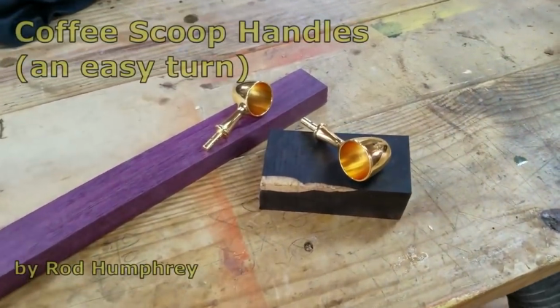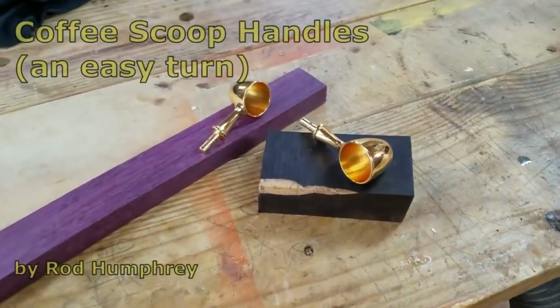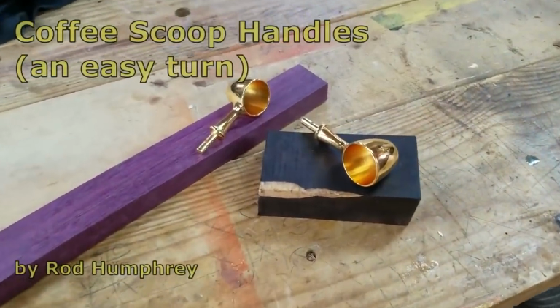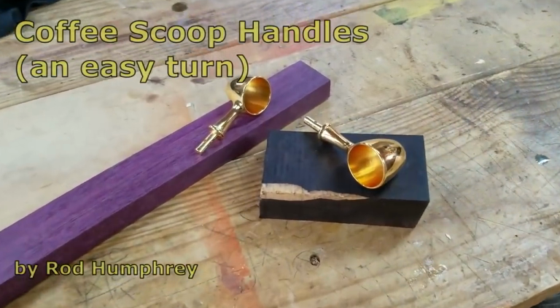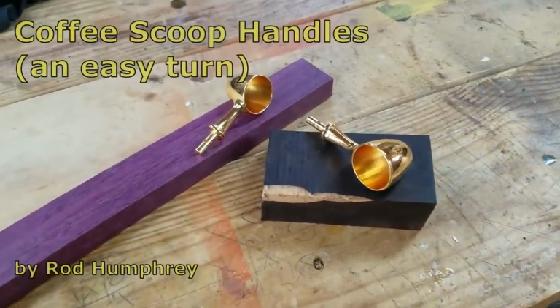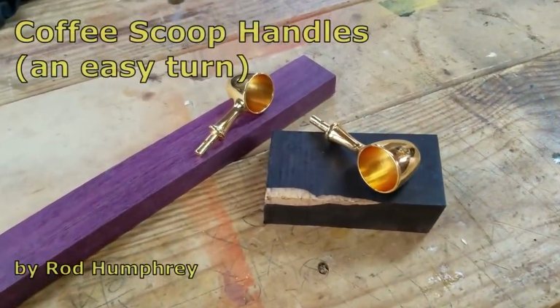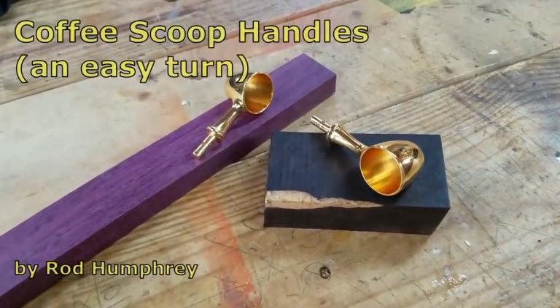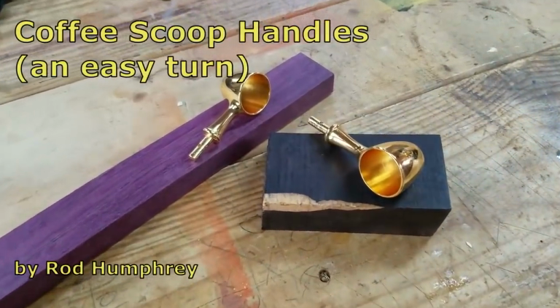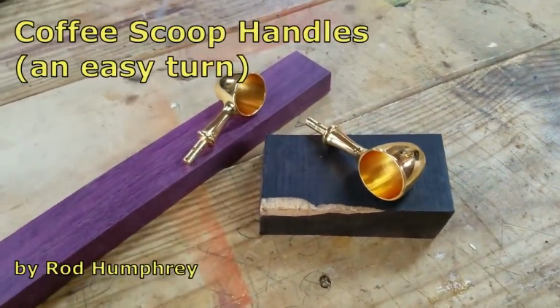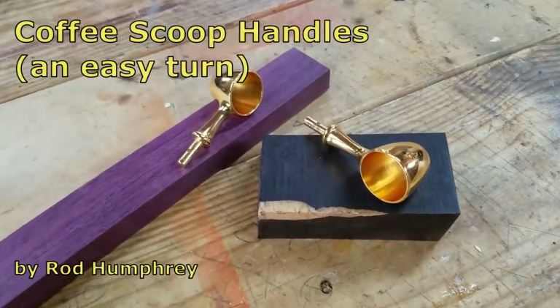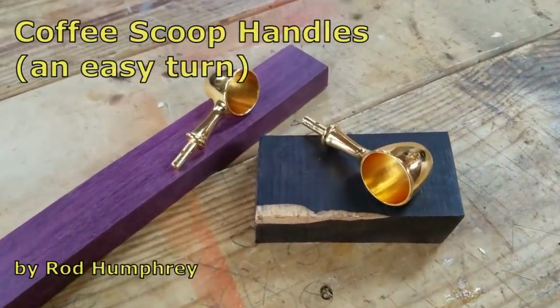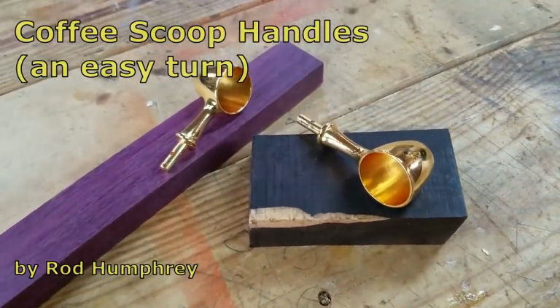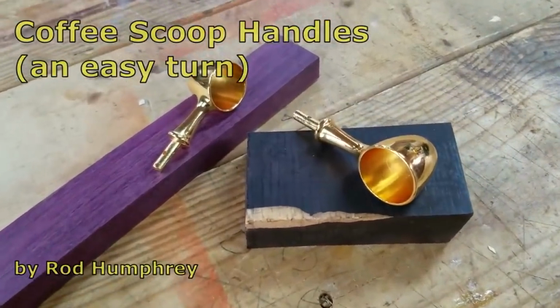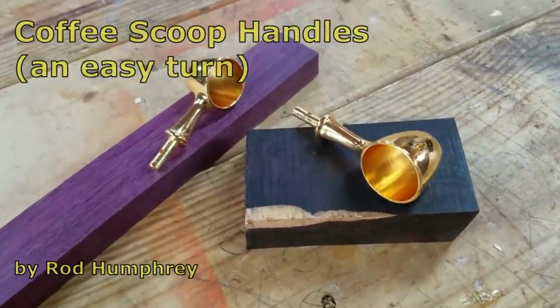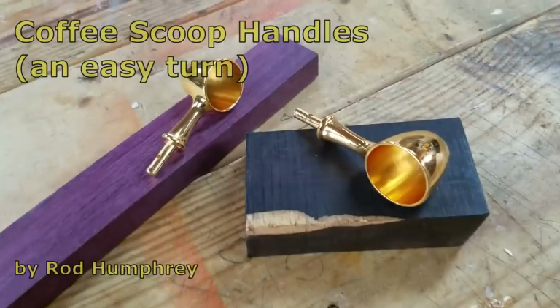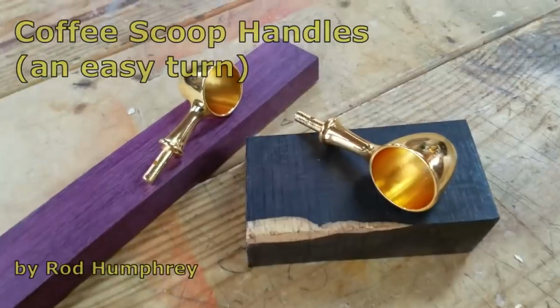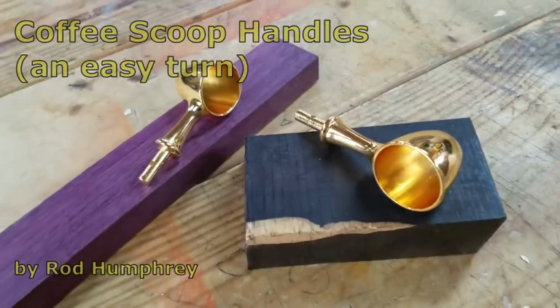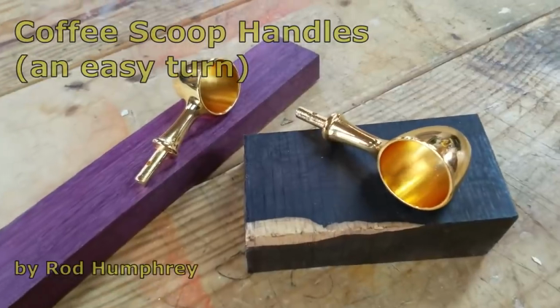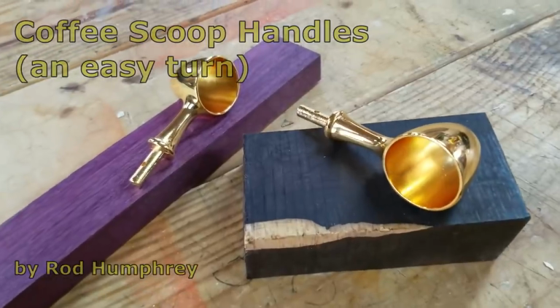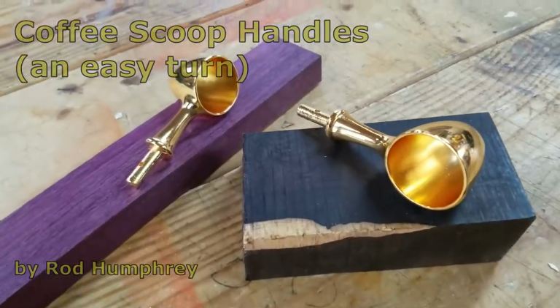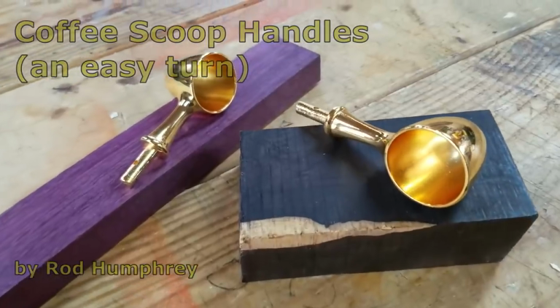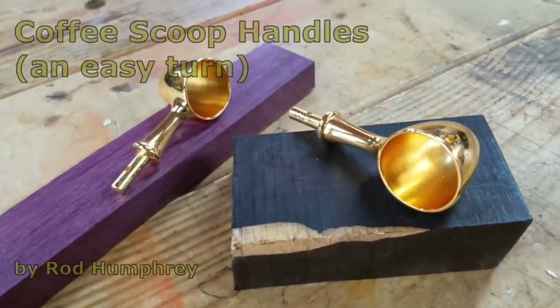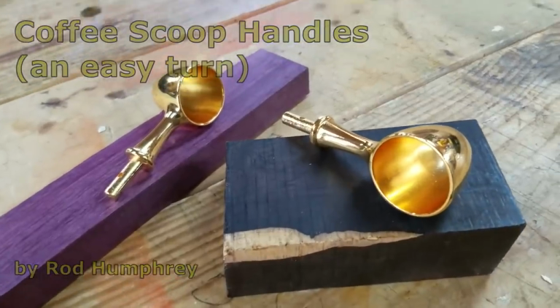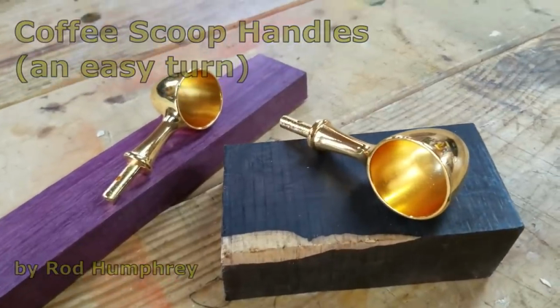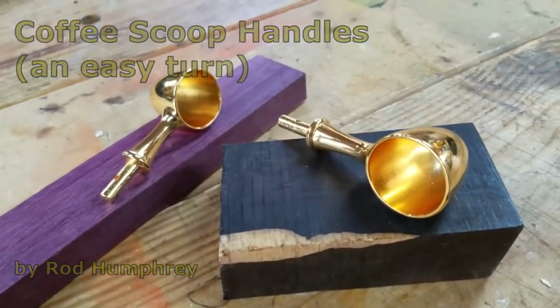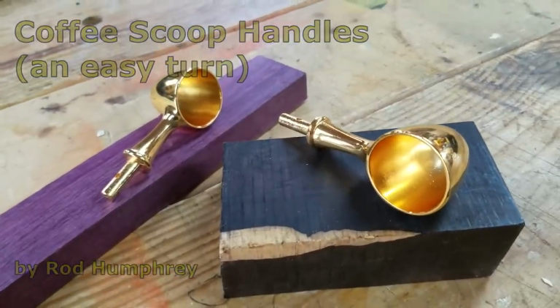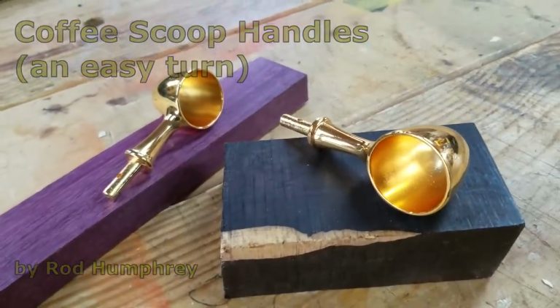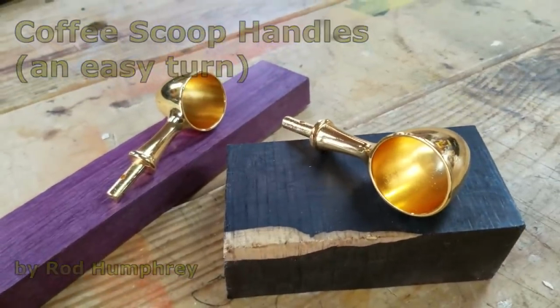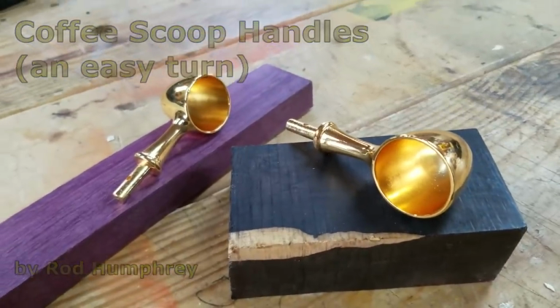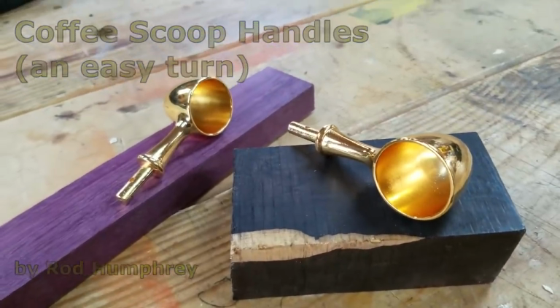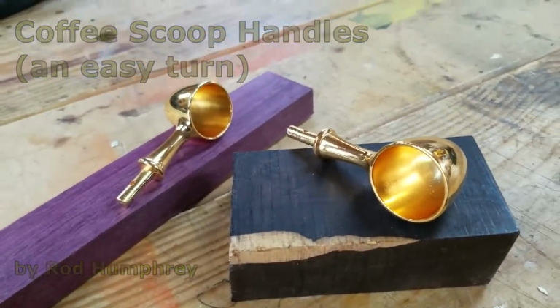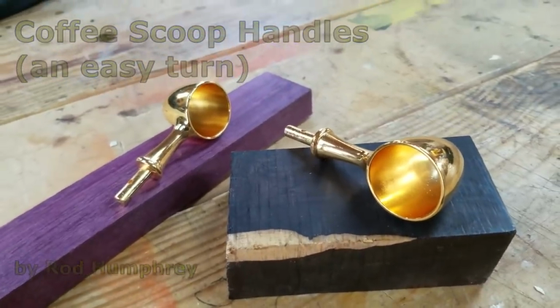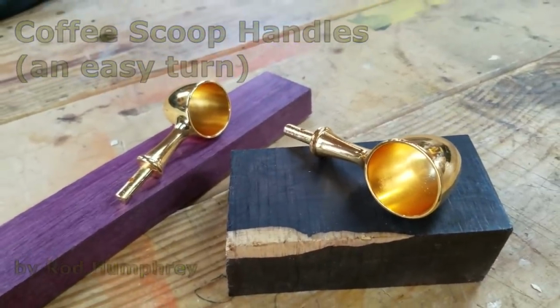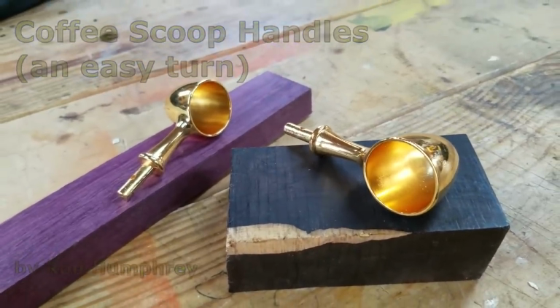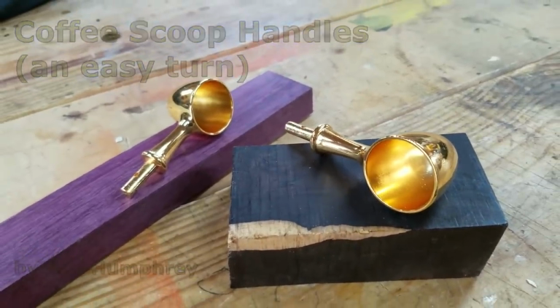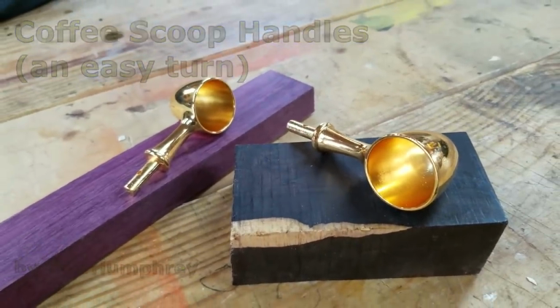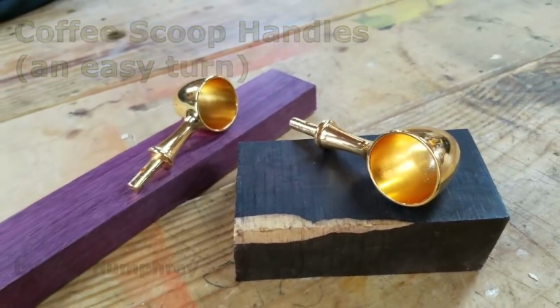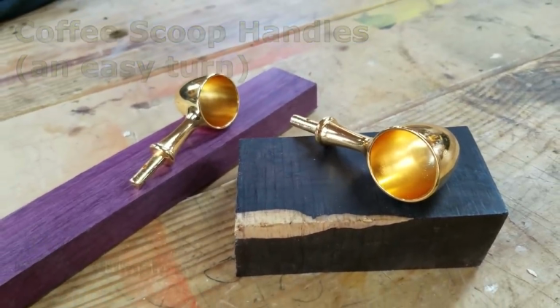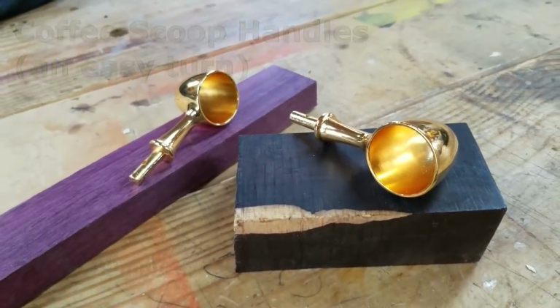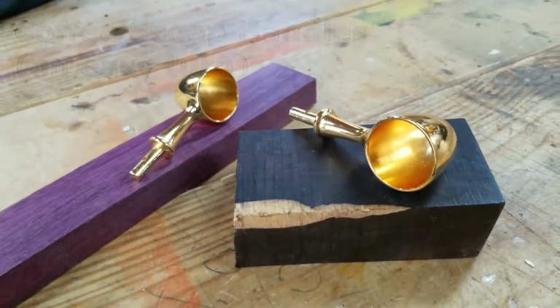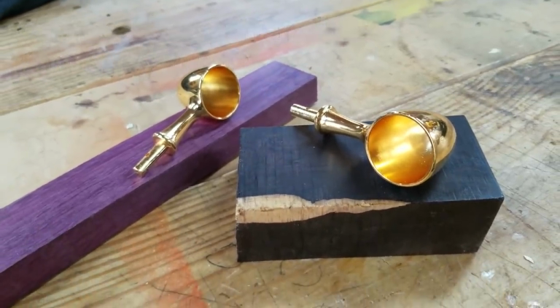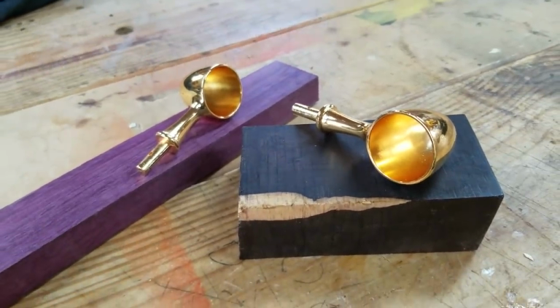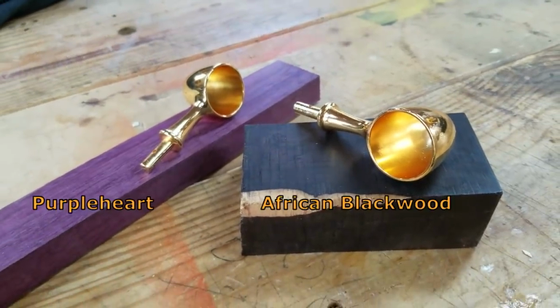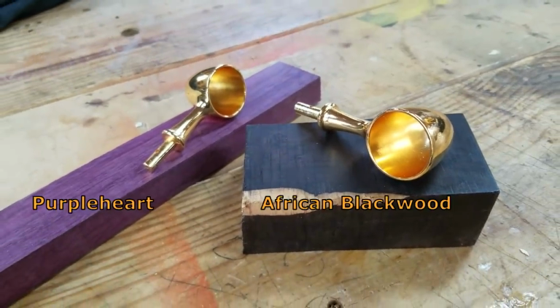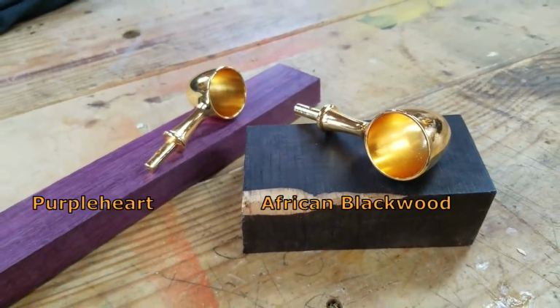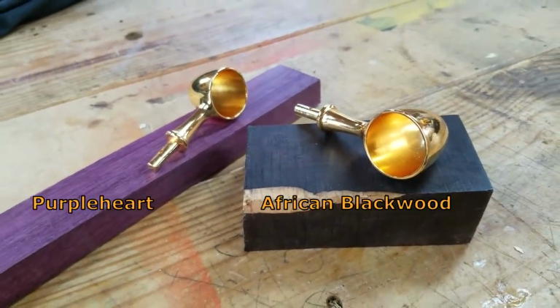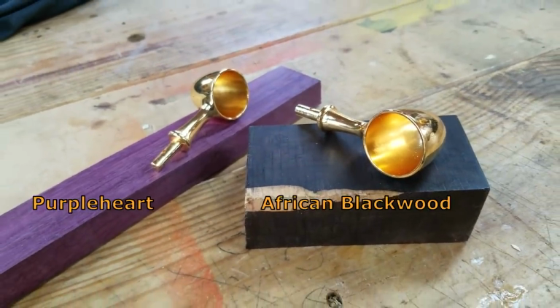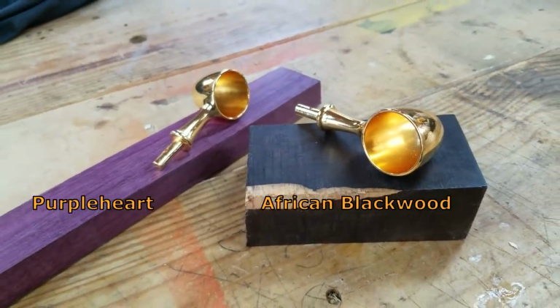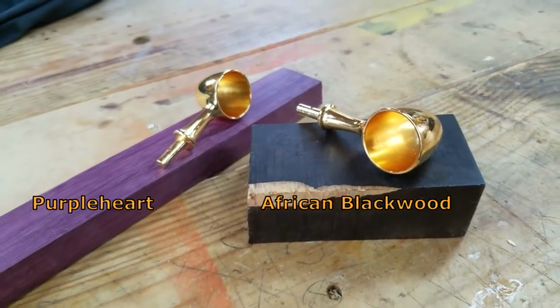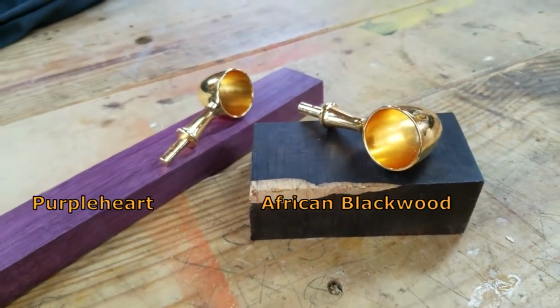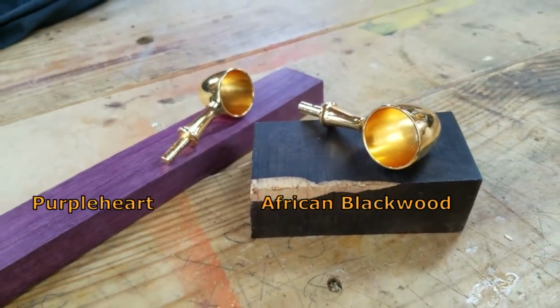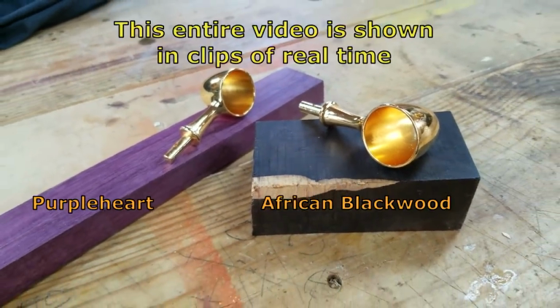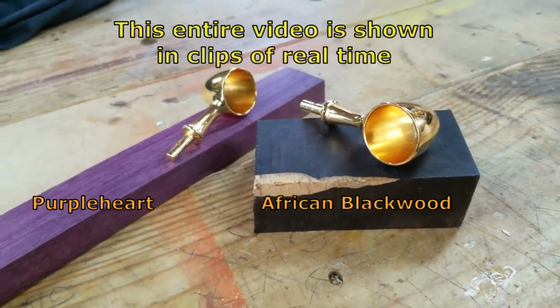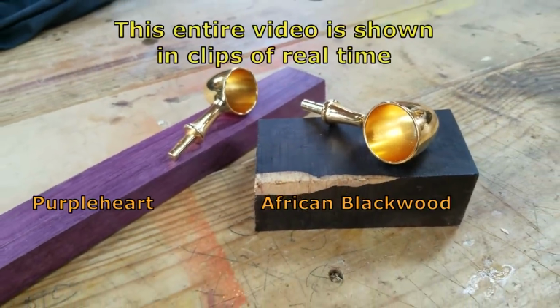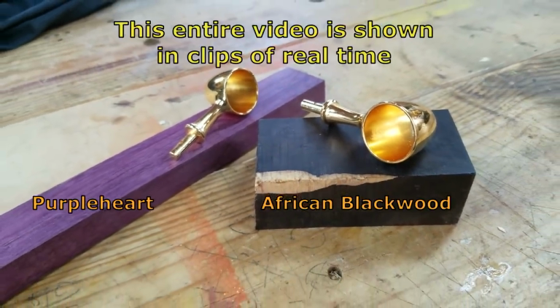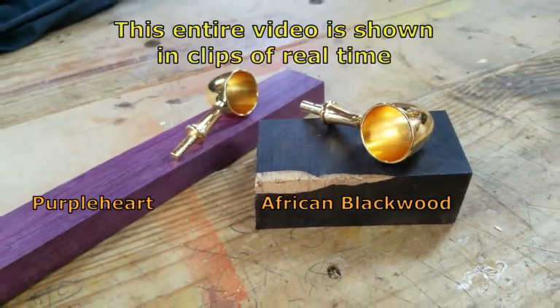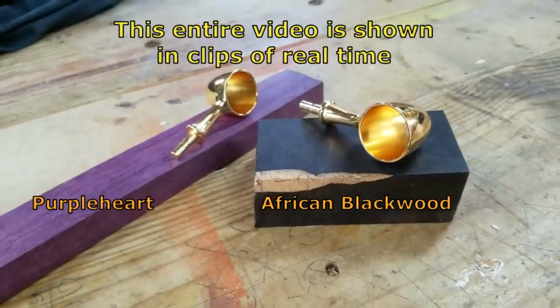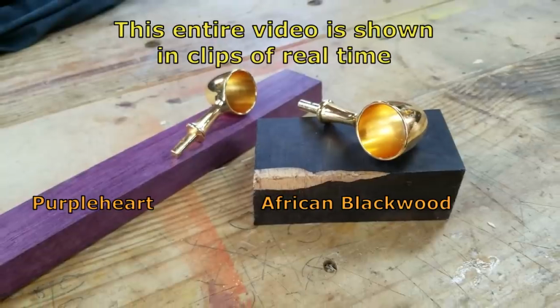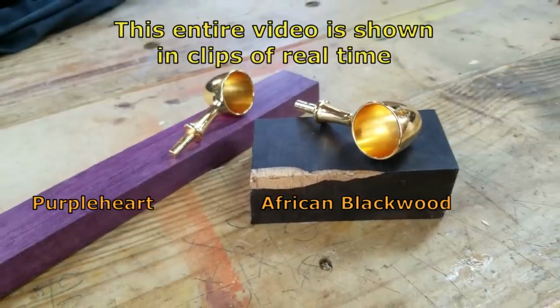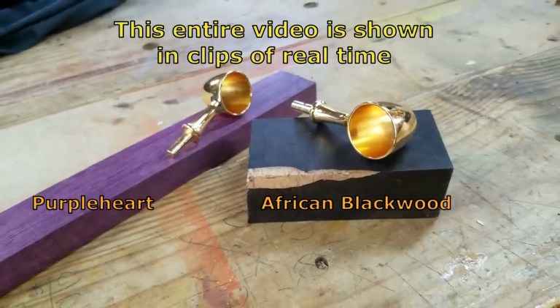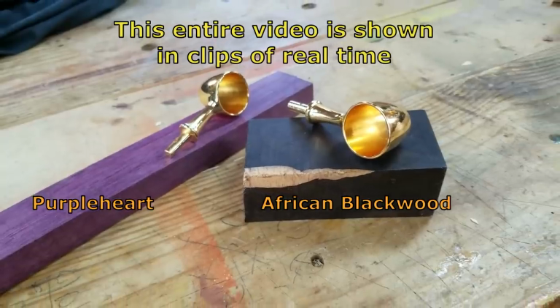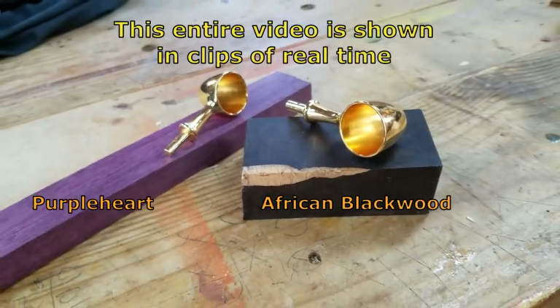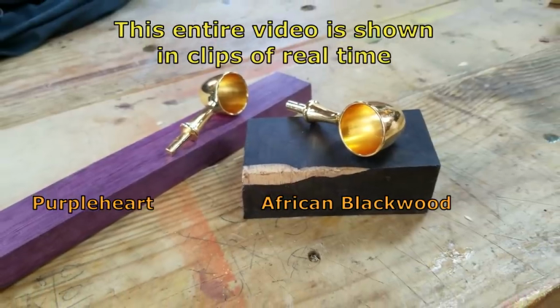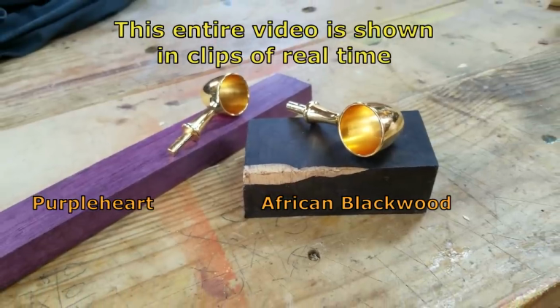I thought it was time to finally upgrade my coffee scoops, so I picked out some nice African blackwood and purple heart.